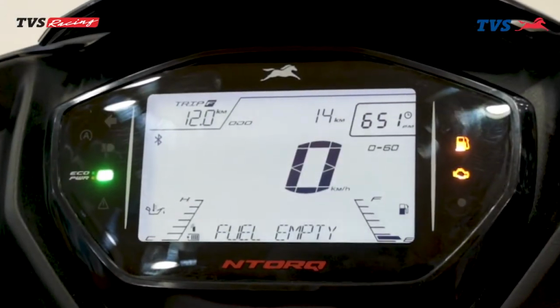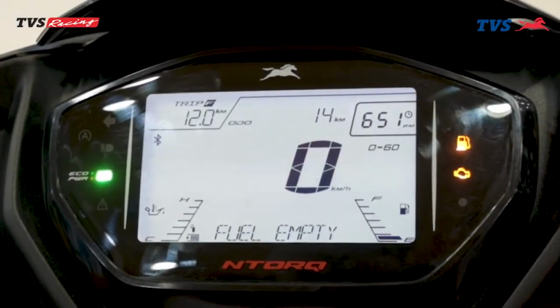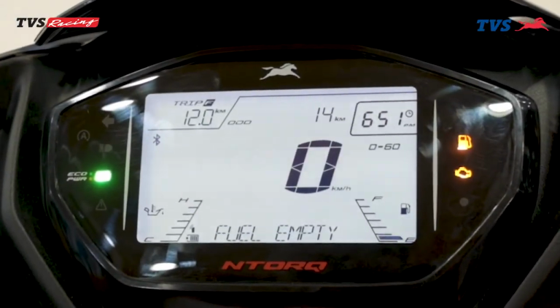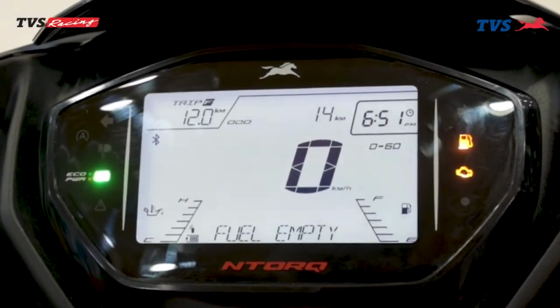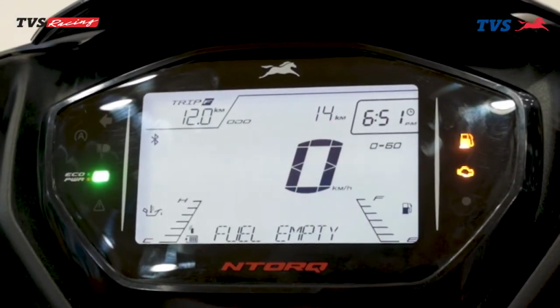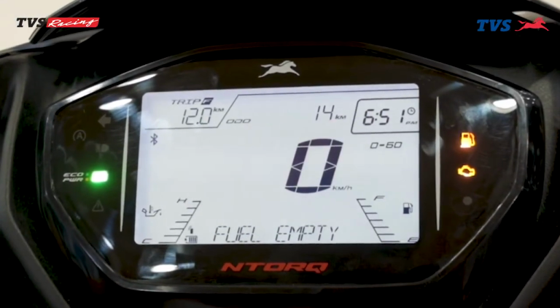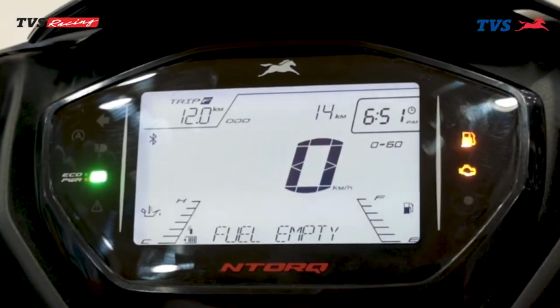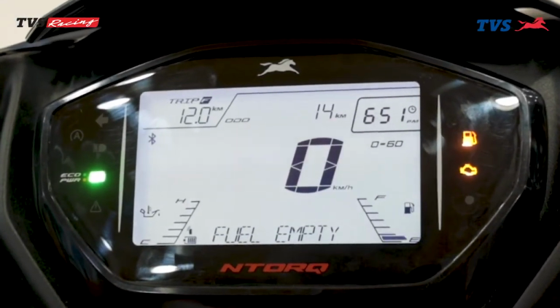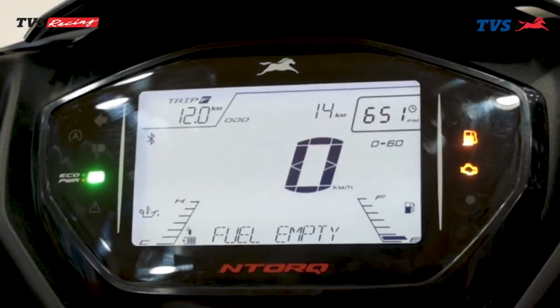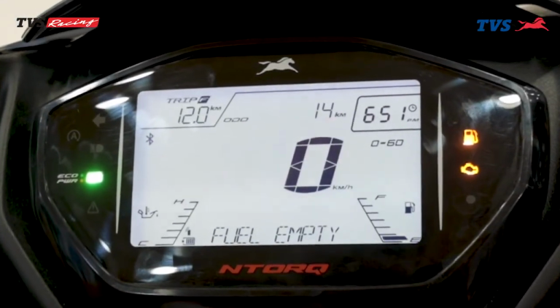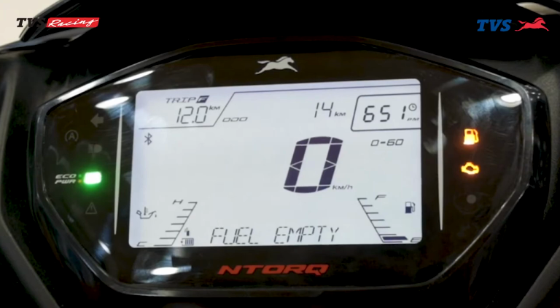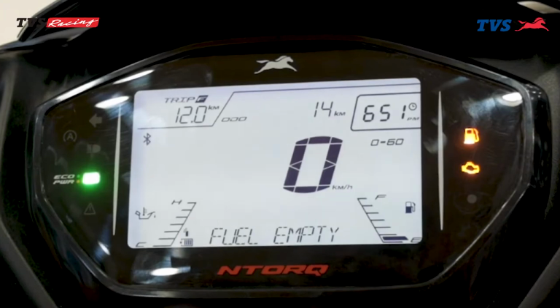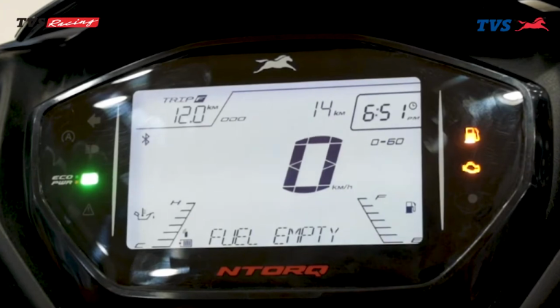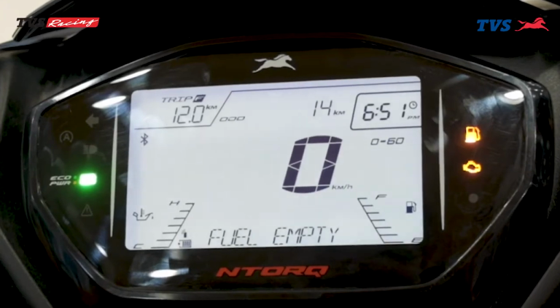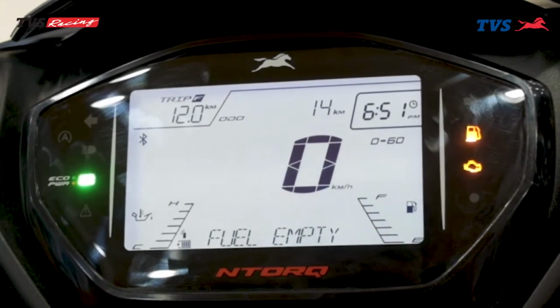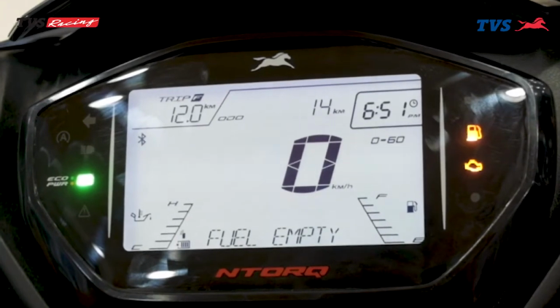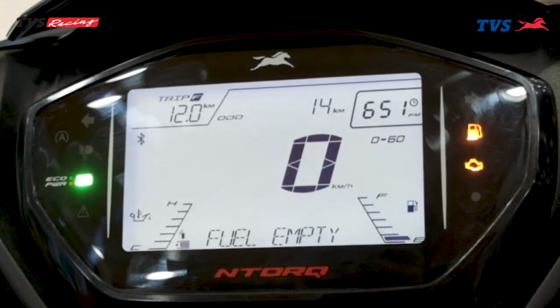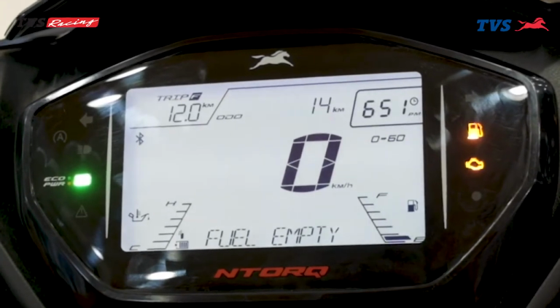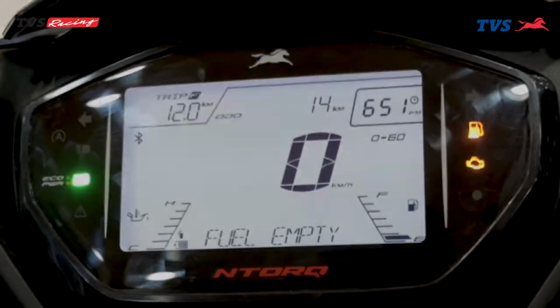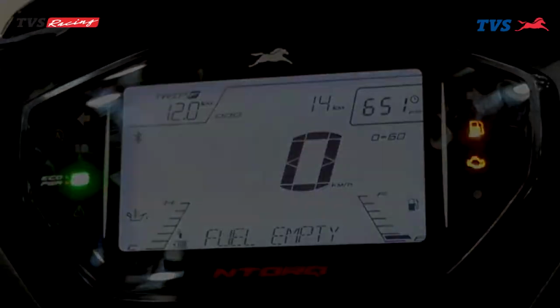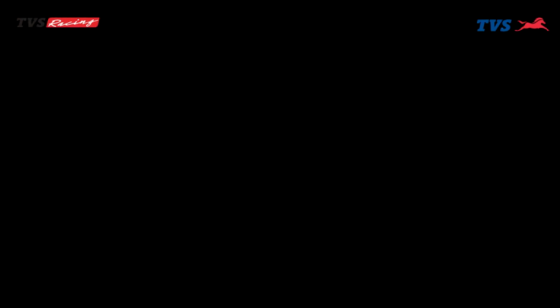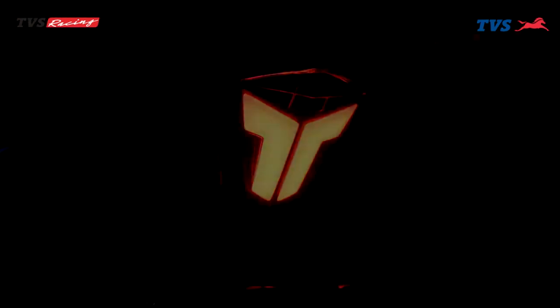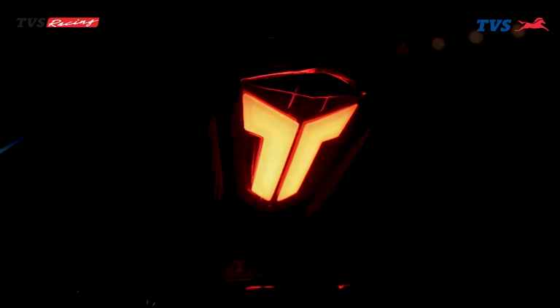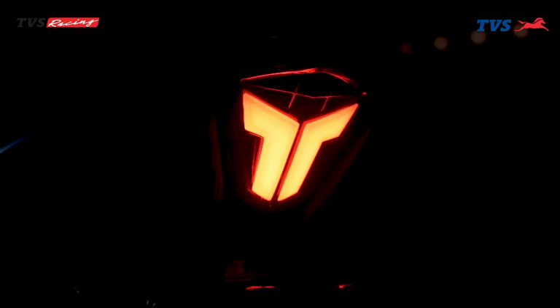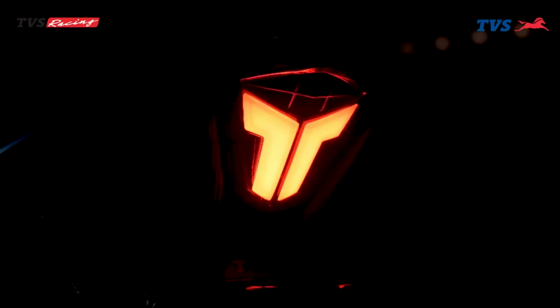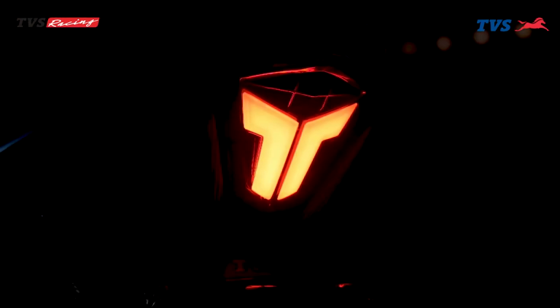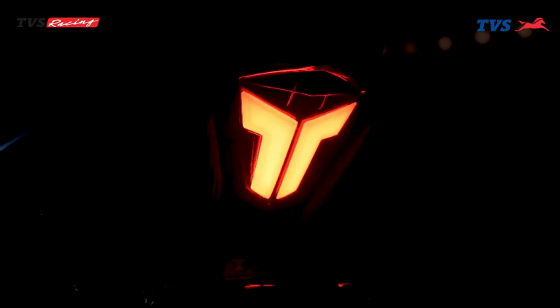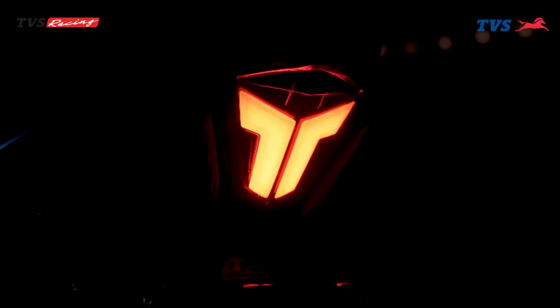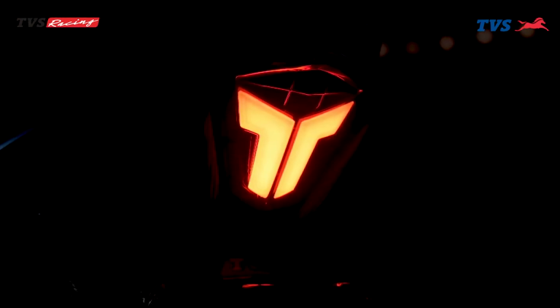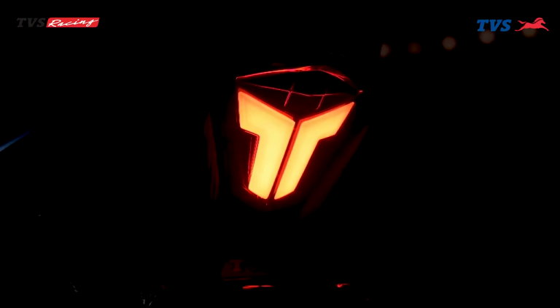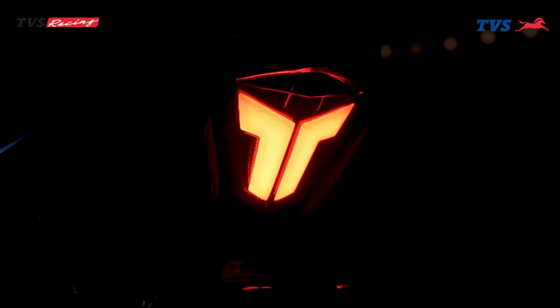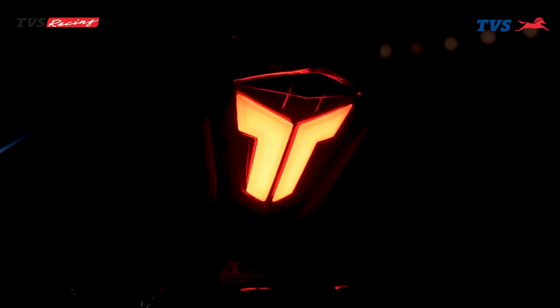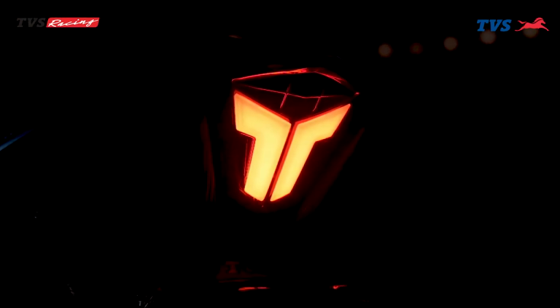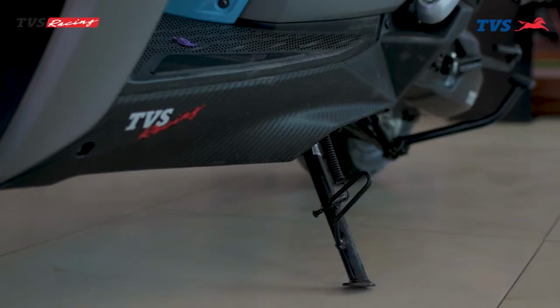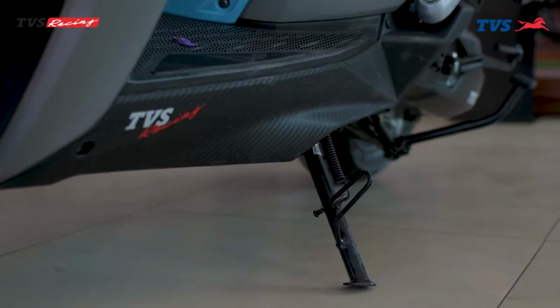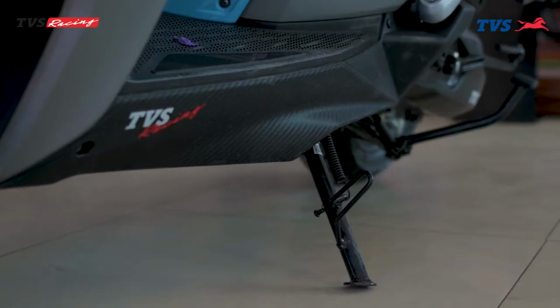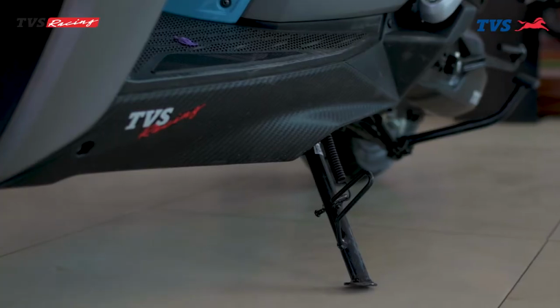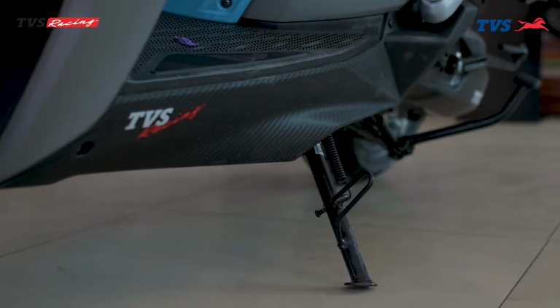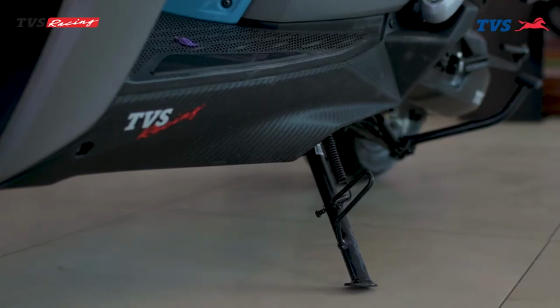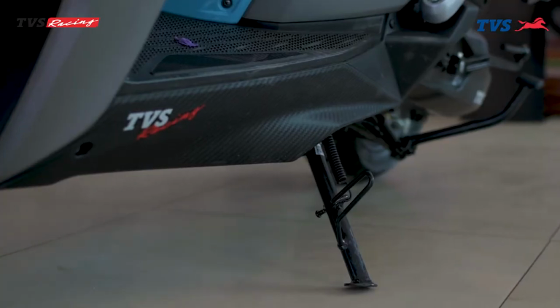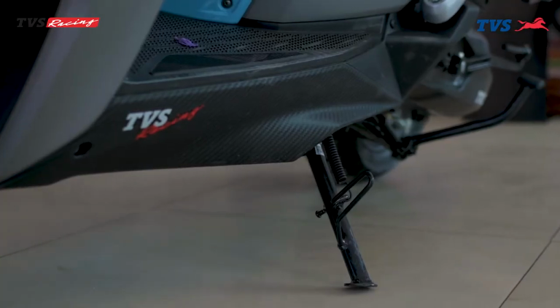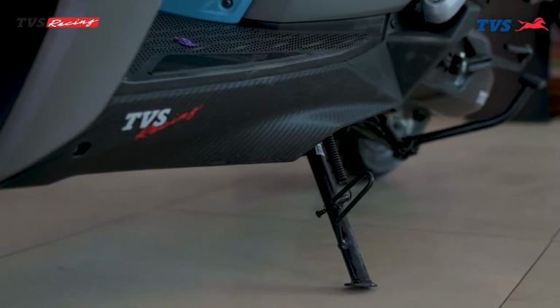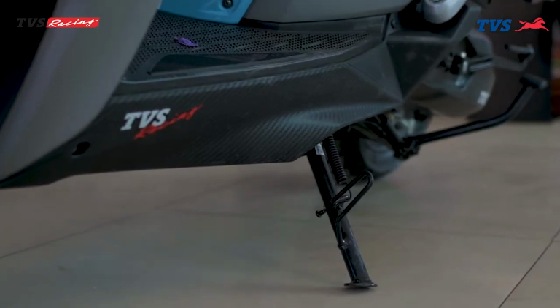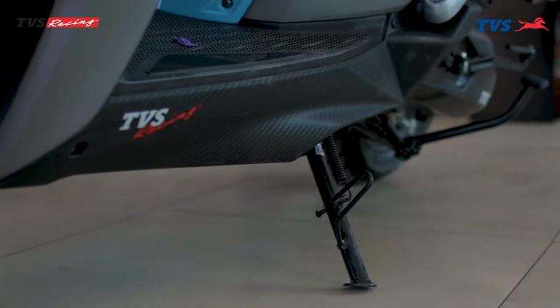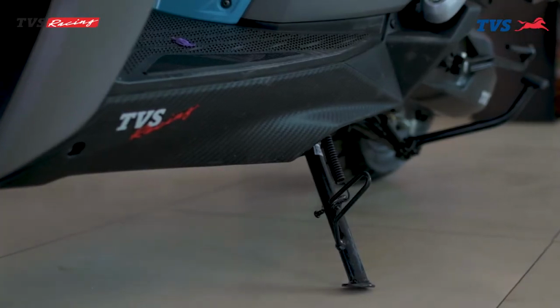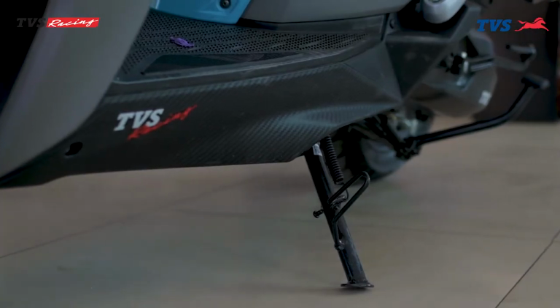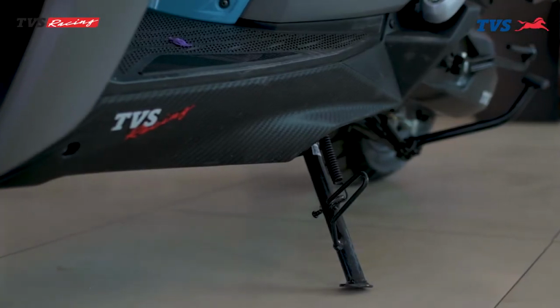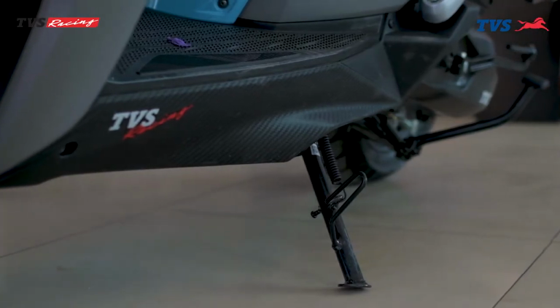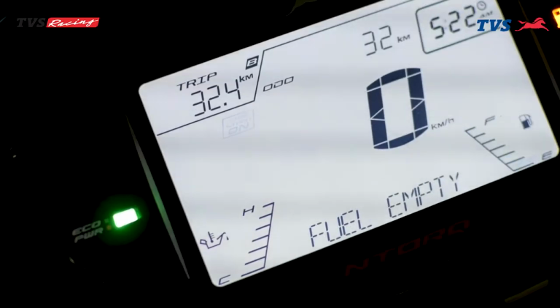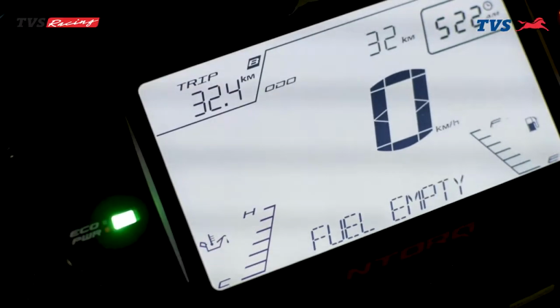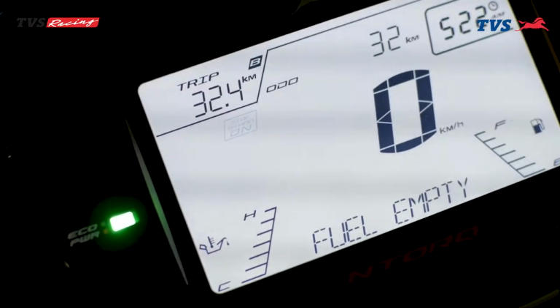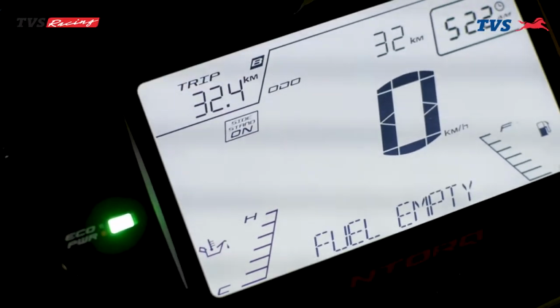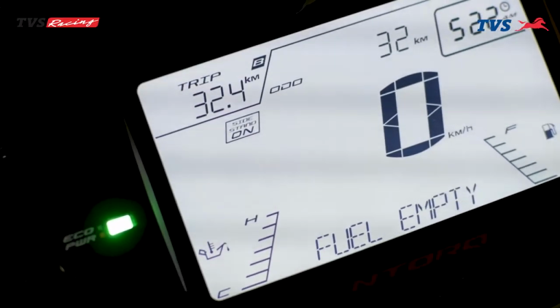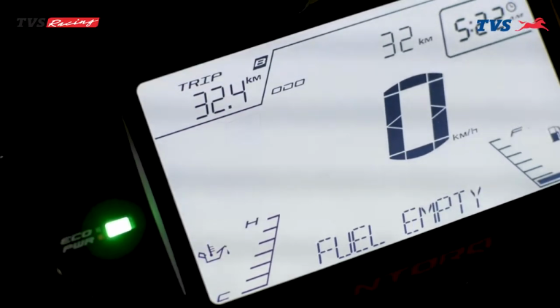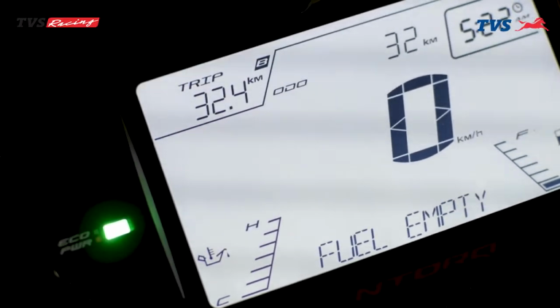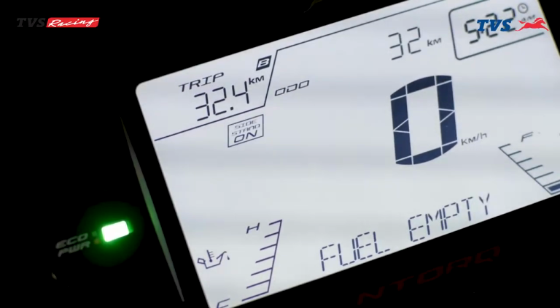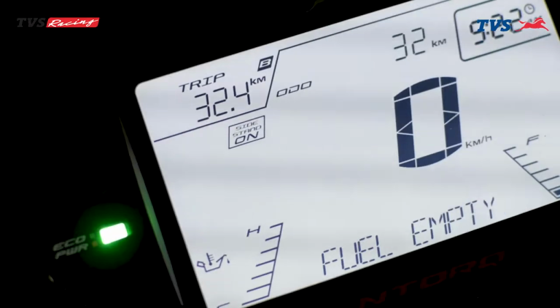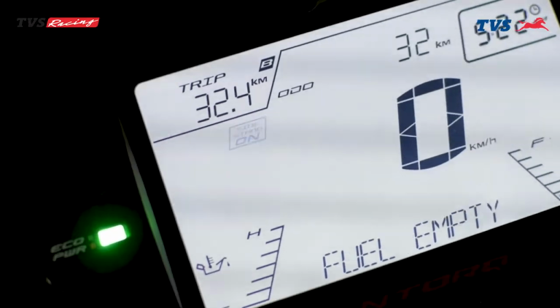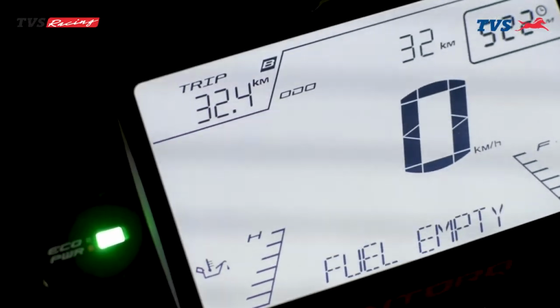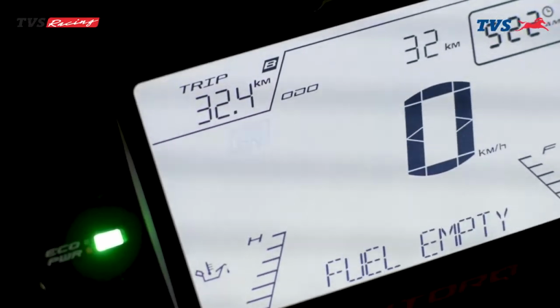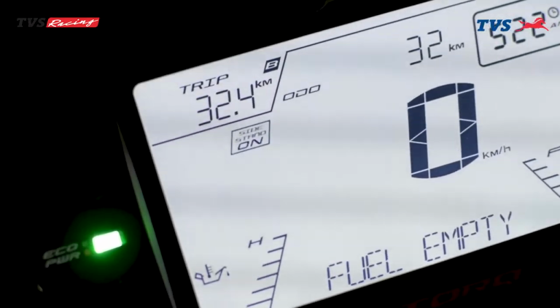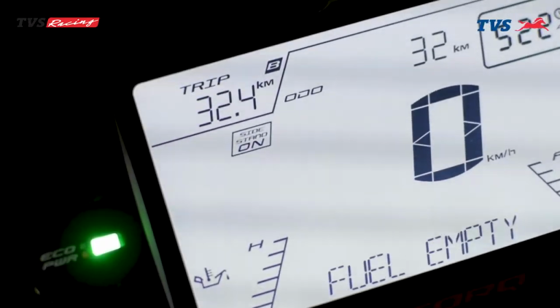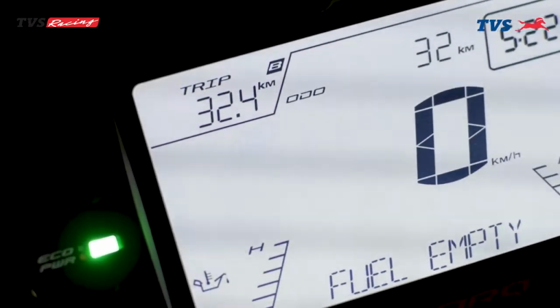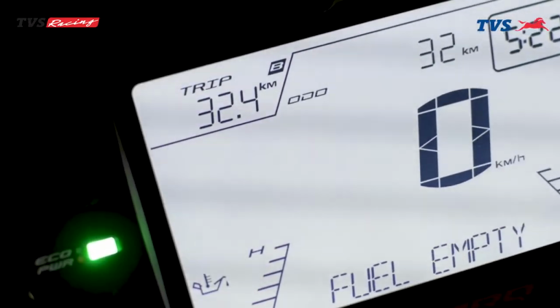And it's really cool. The parking brake and the side-stand engine cut-off feature will really add safety to the riders.